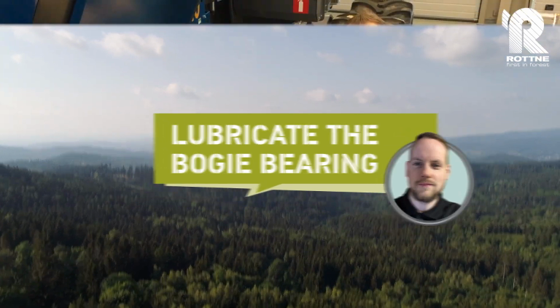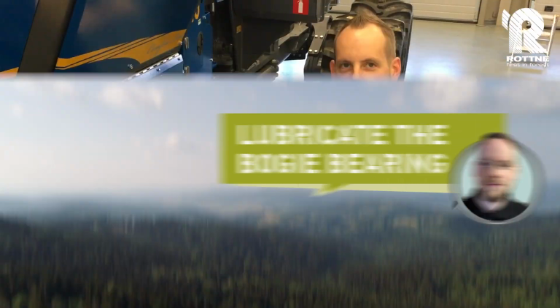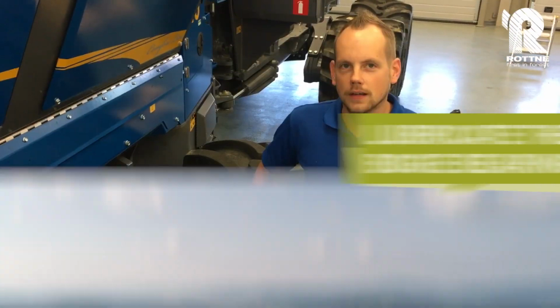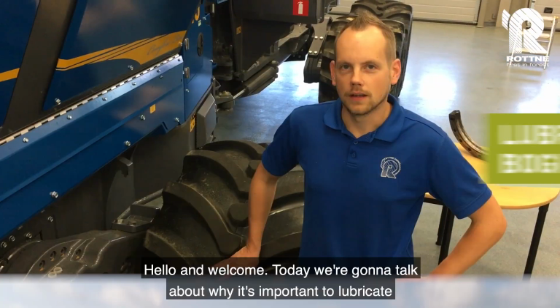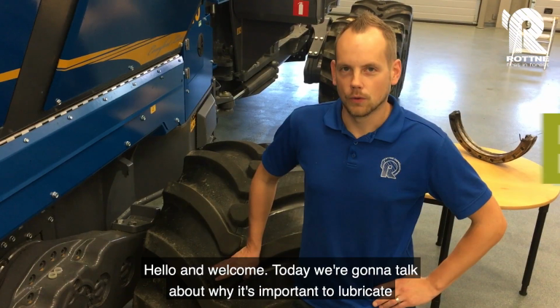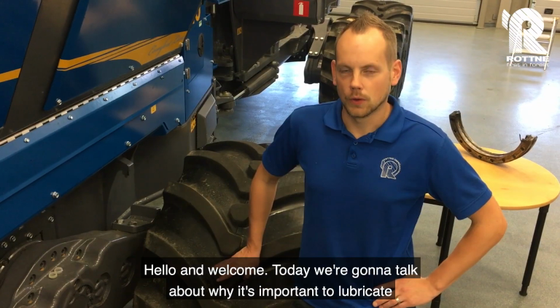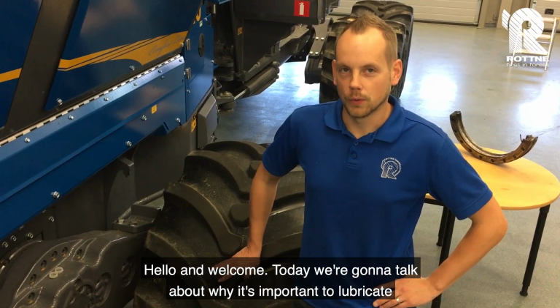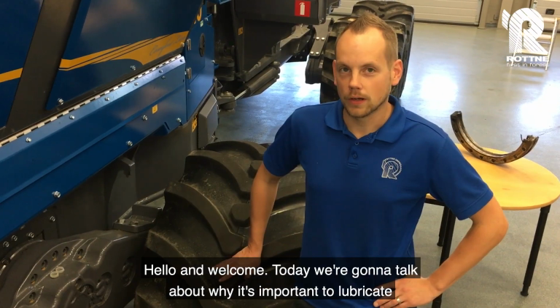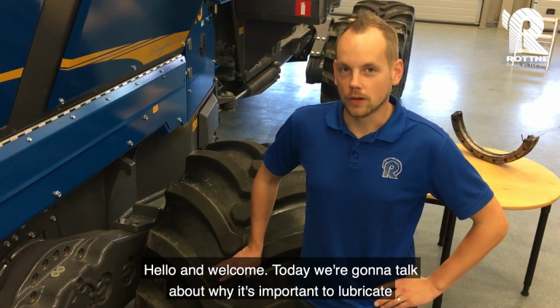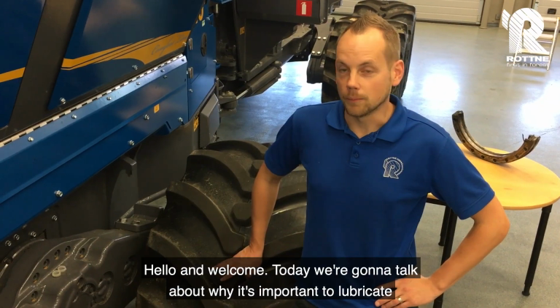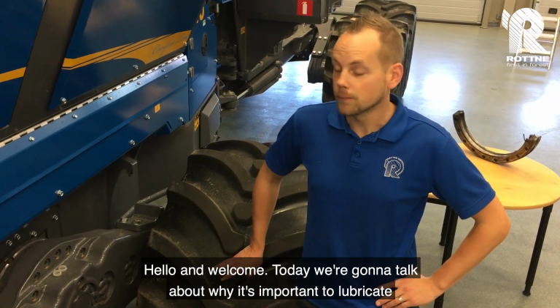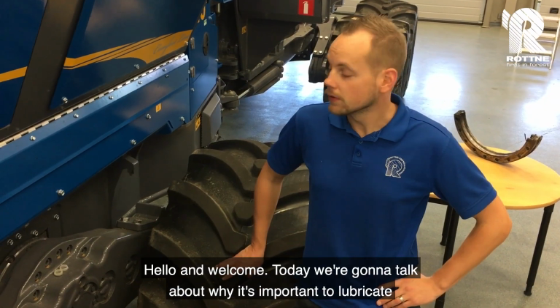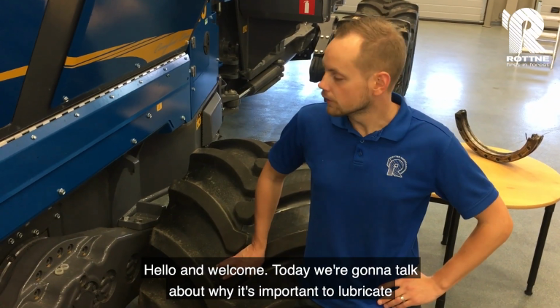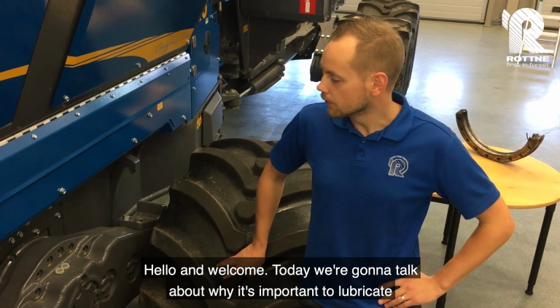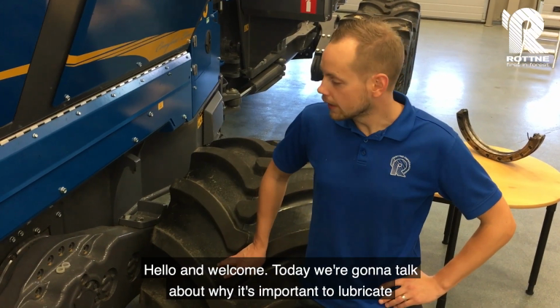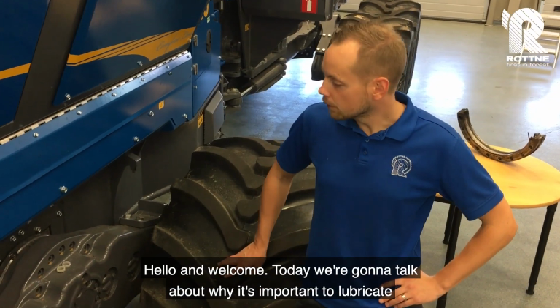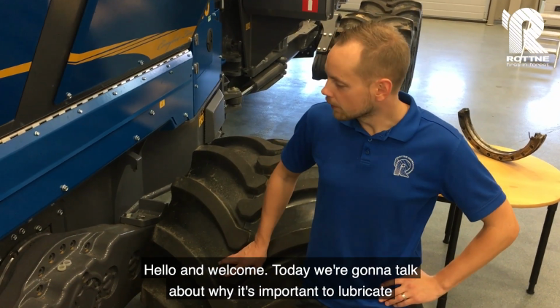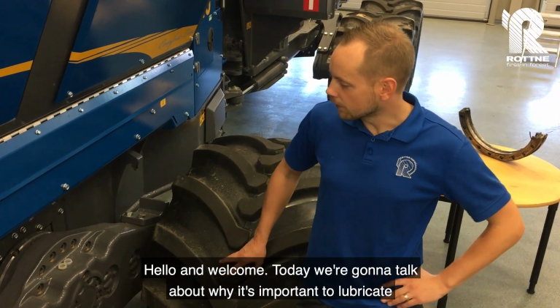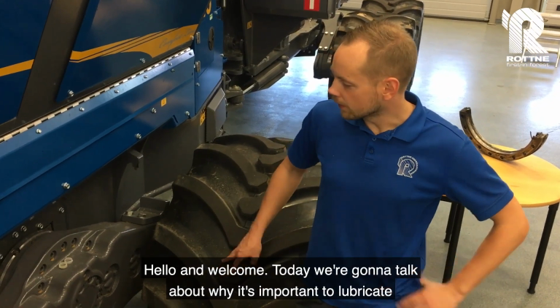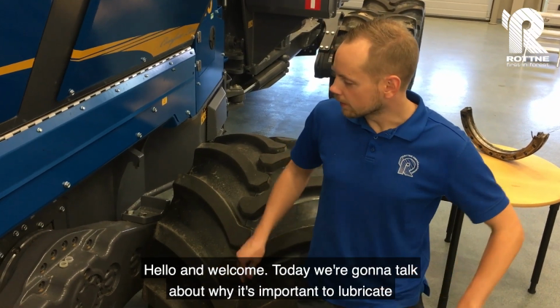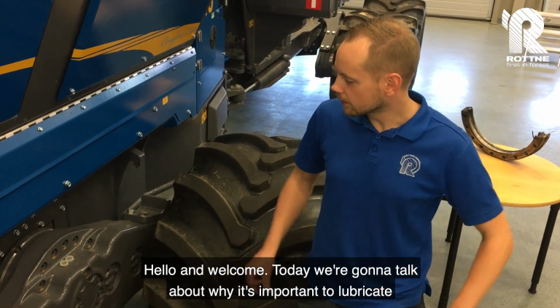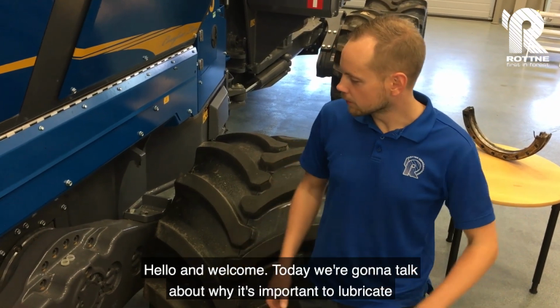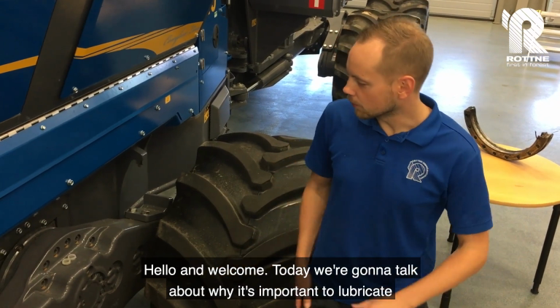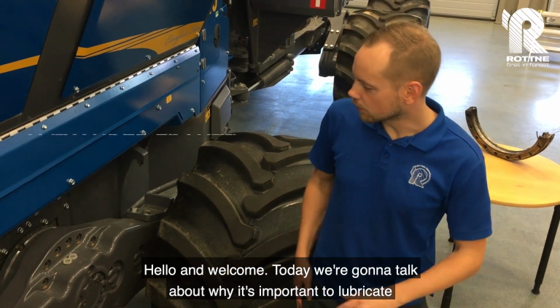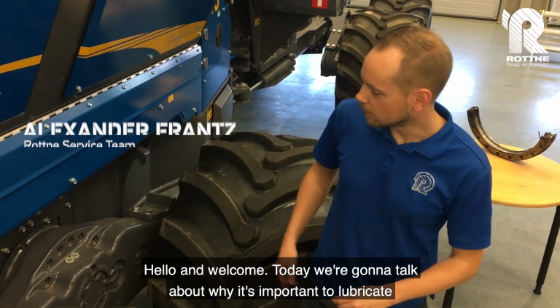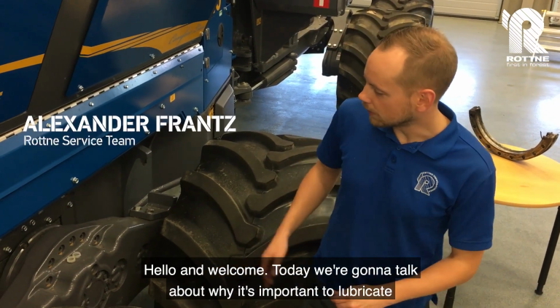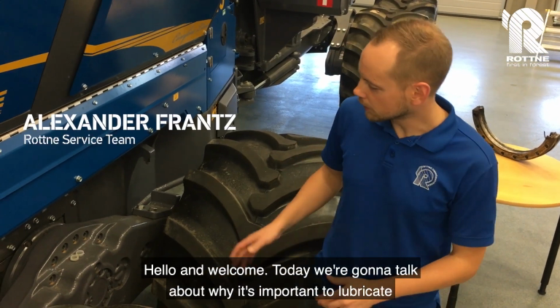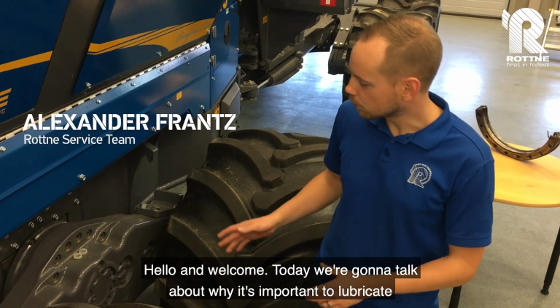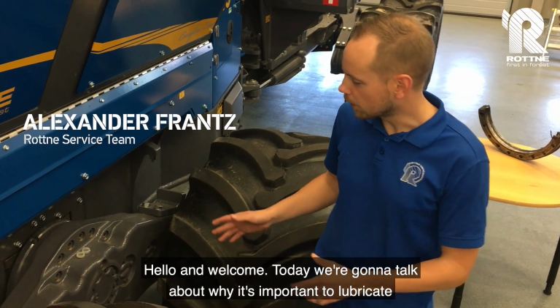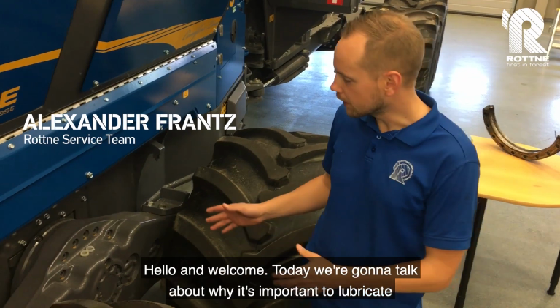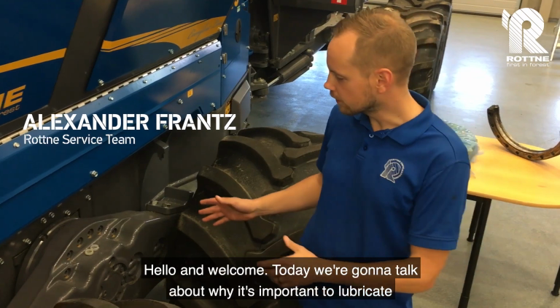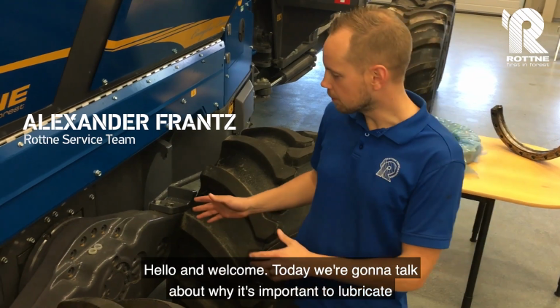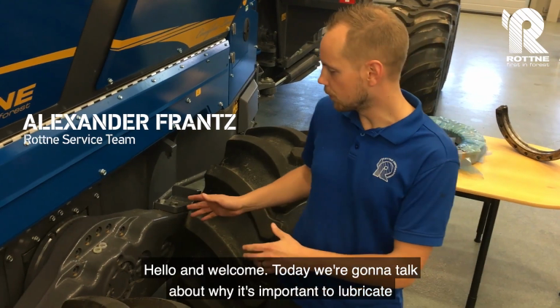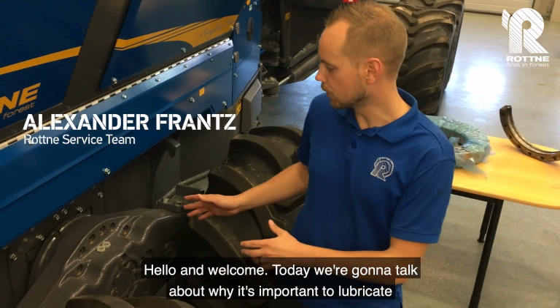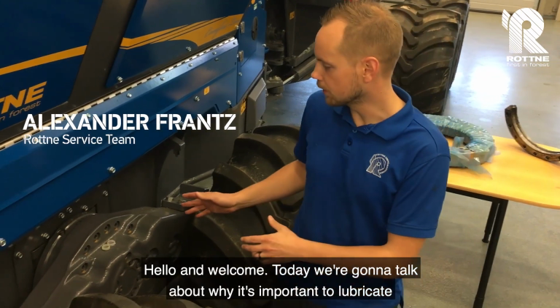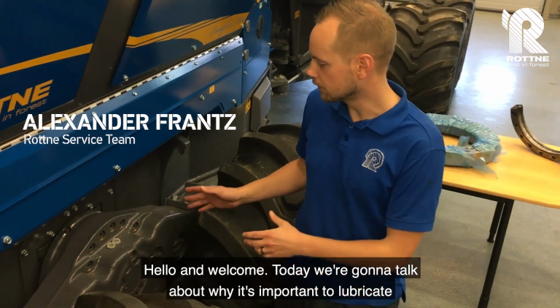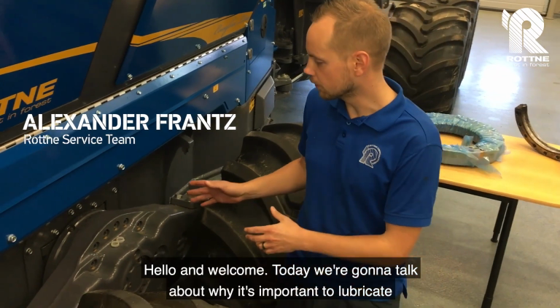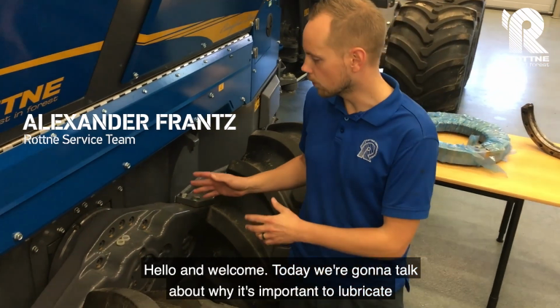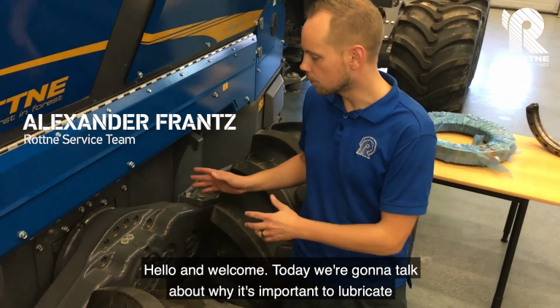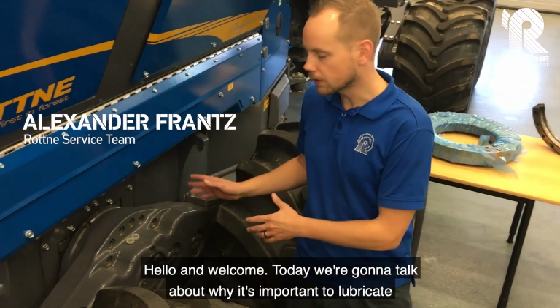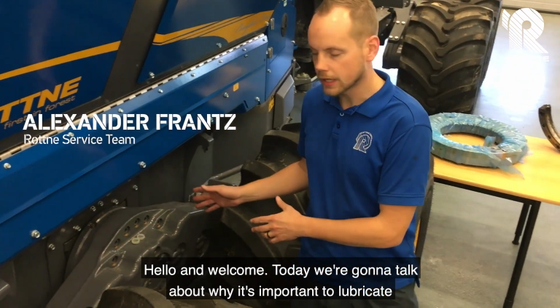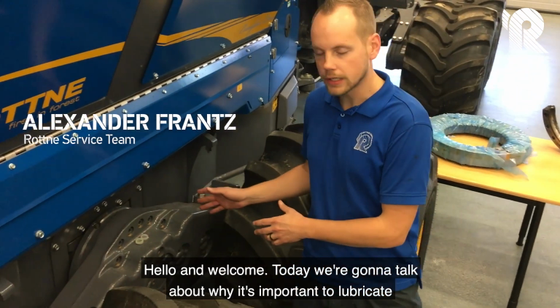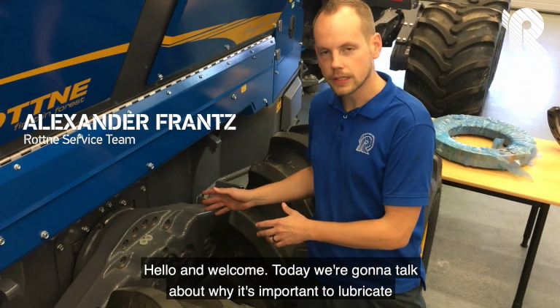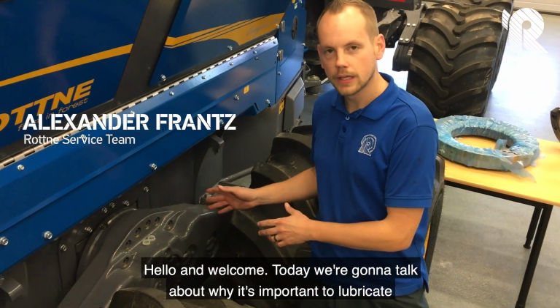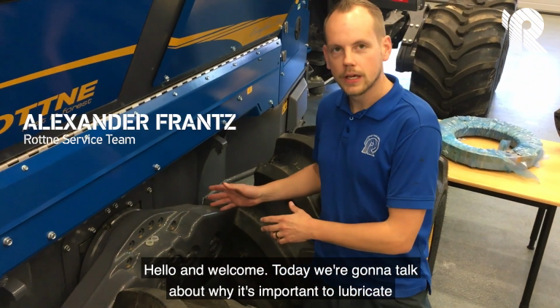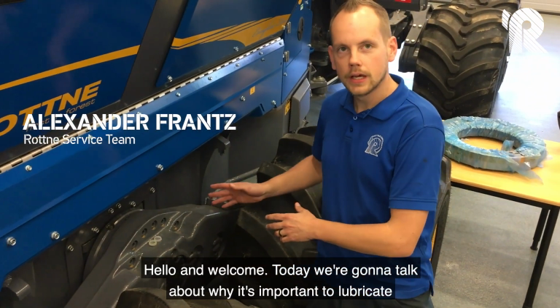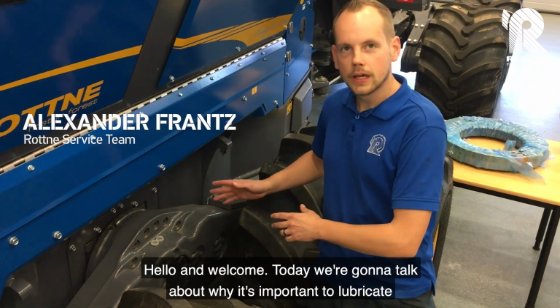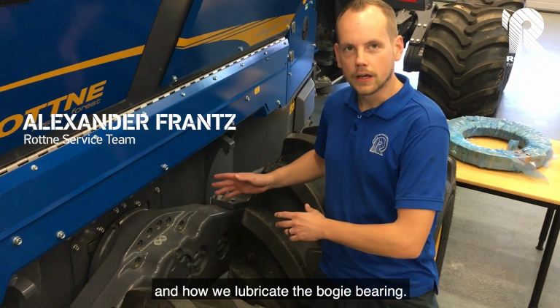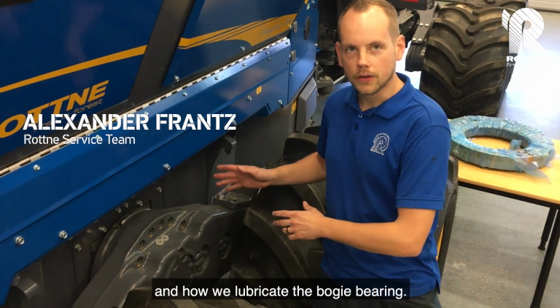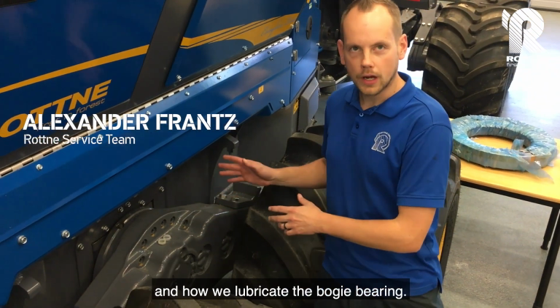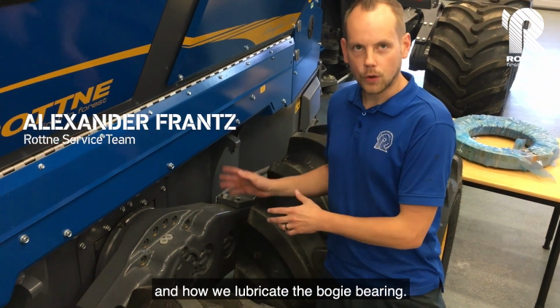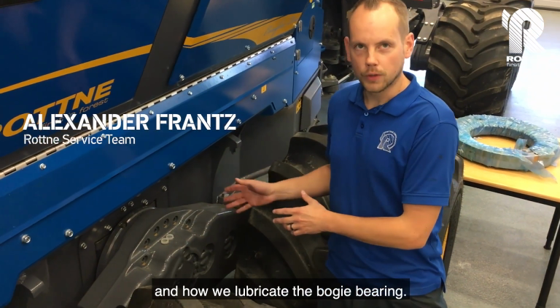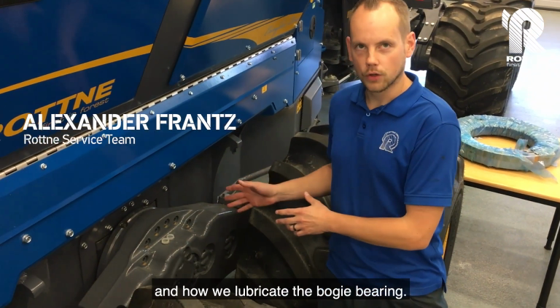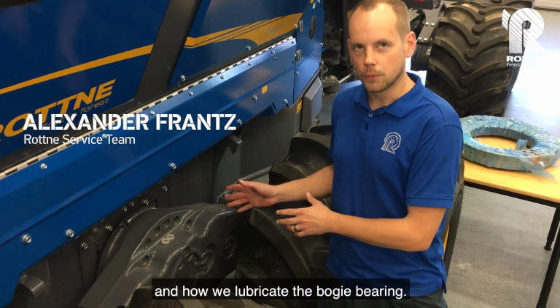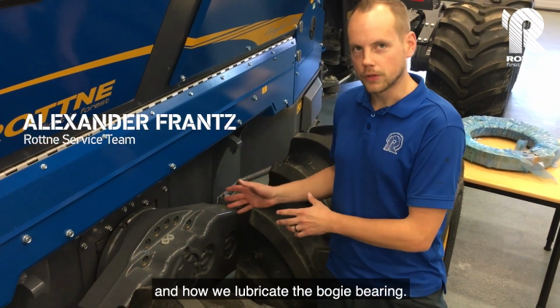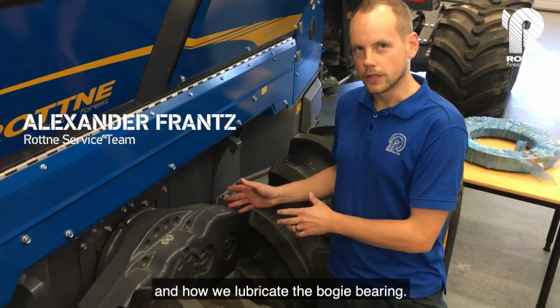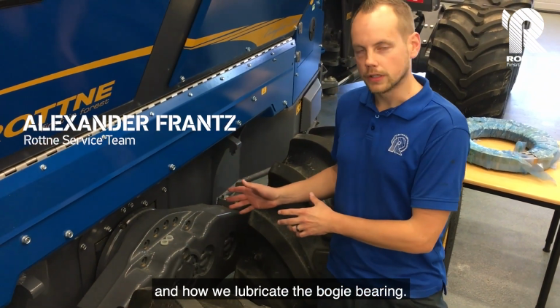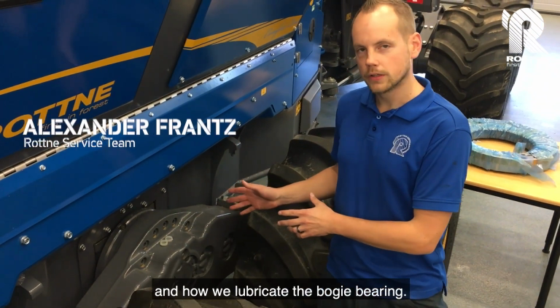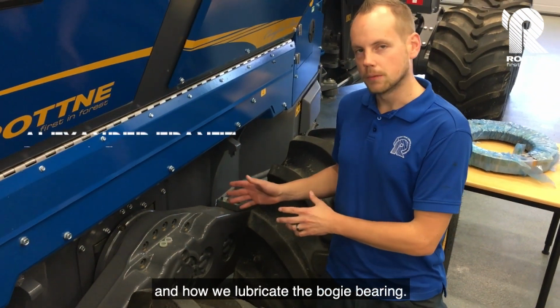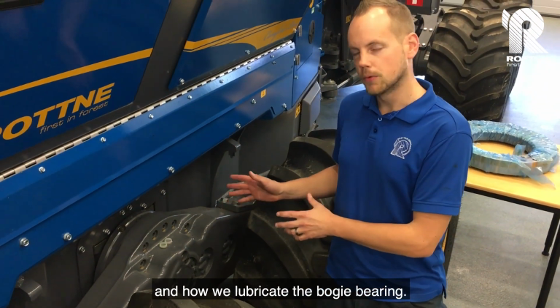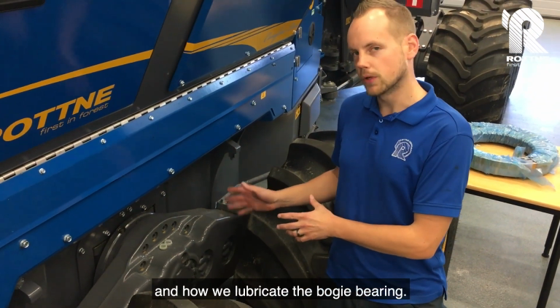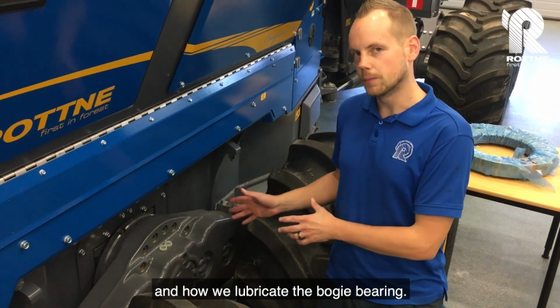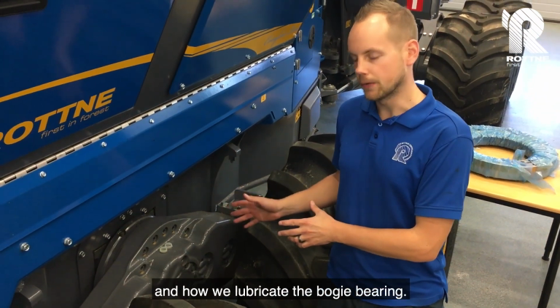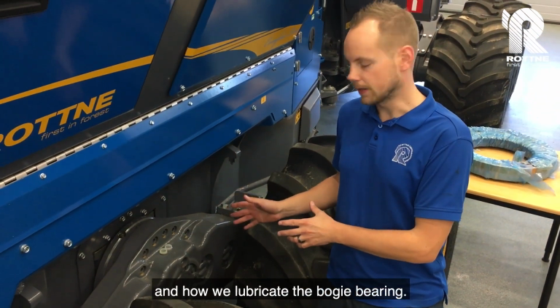Hello and welcome. Today we're going to talk about why it's important to lubricate and how we lubricate the boogie bearing.